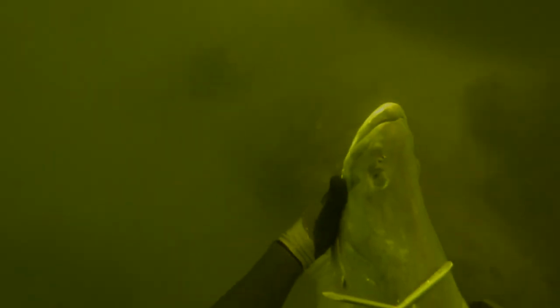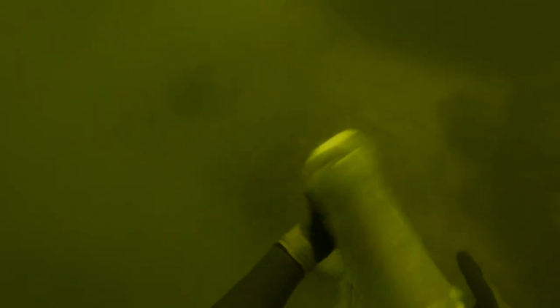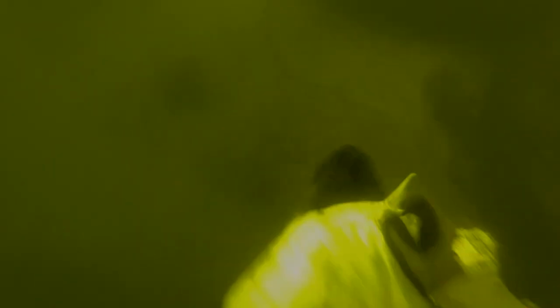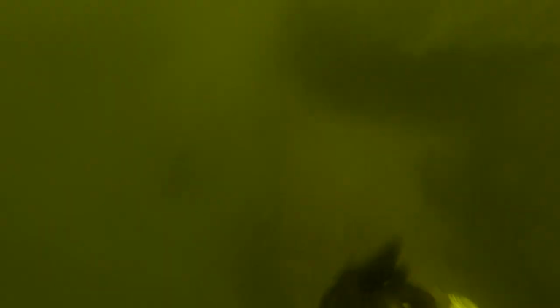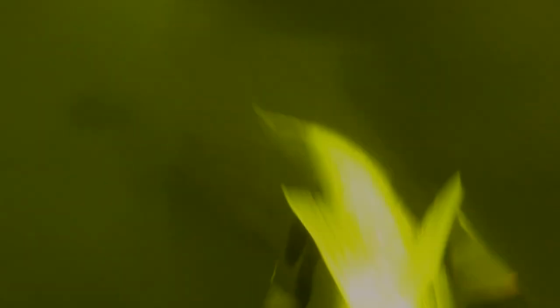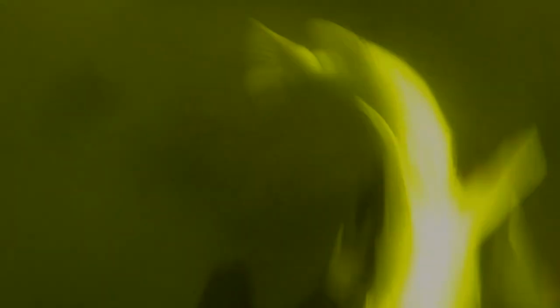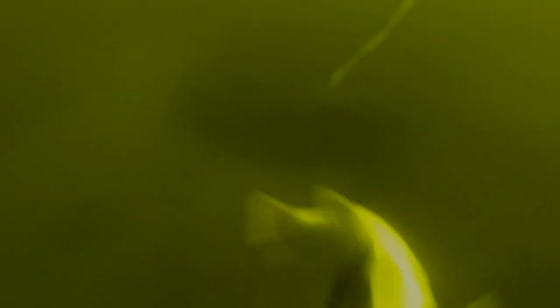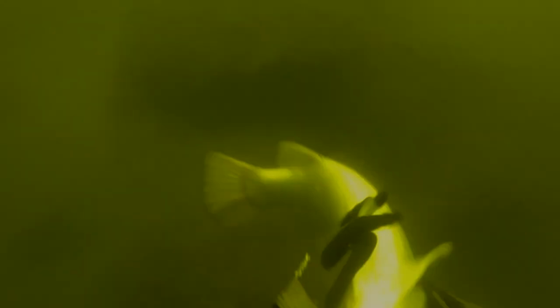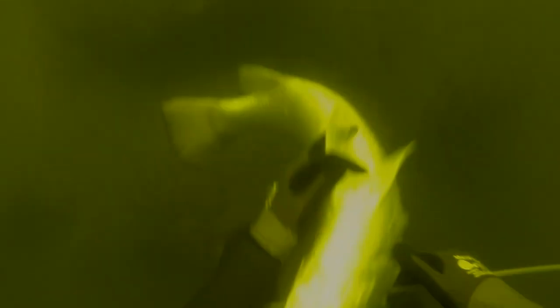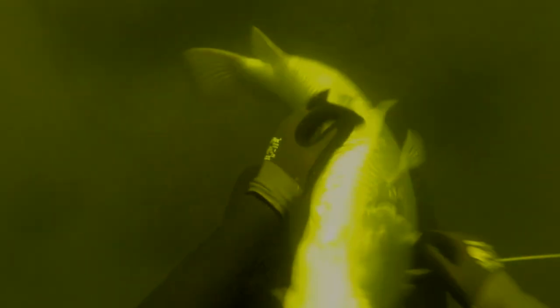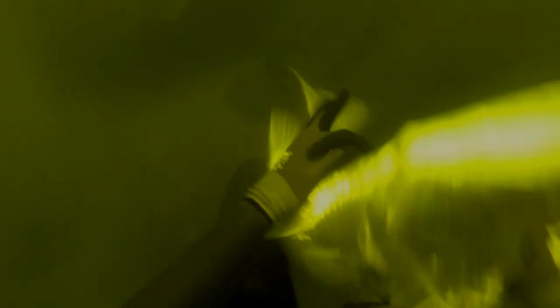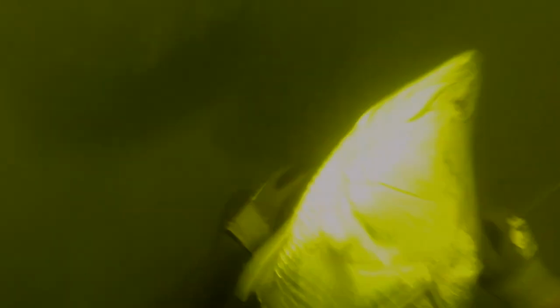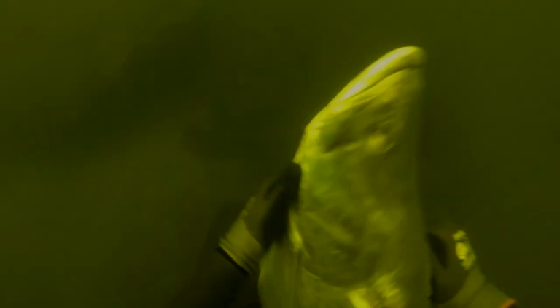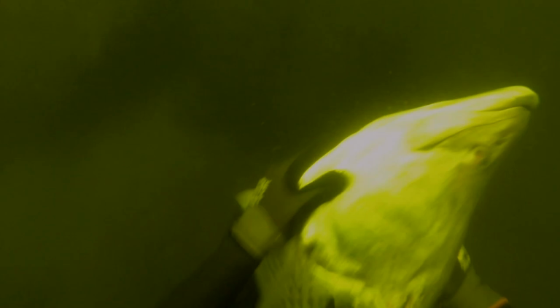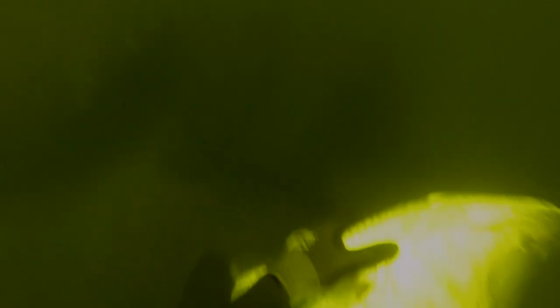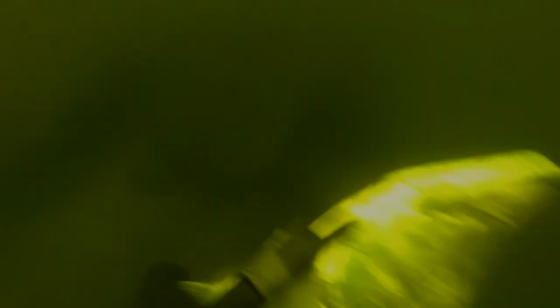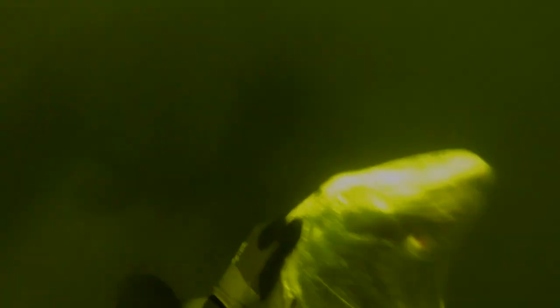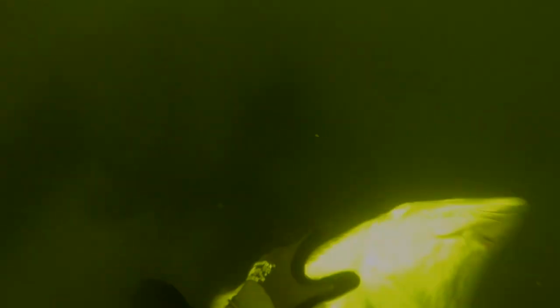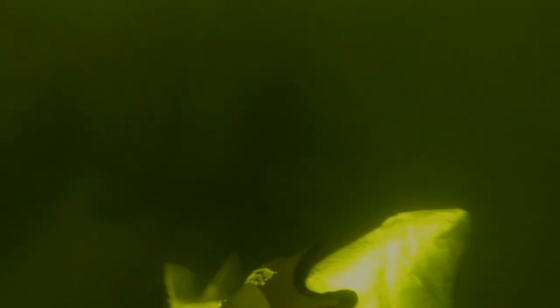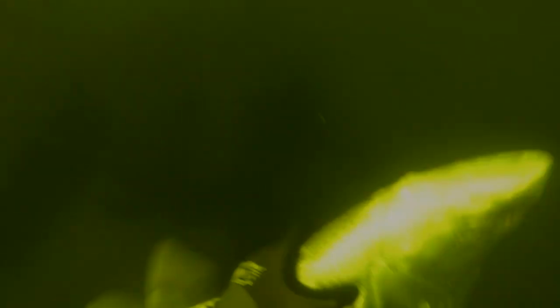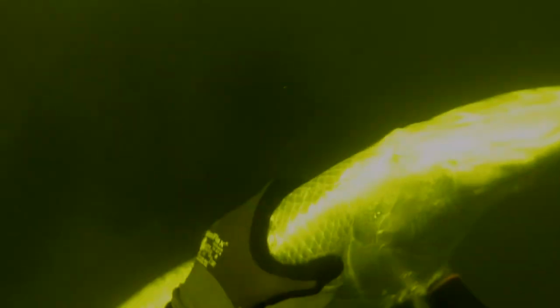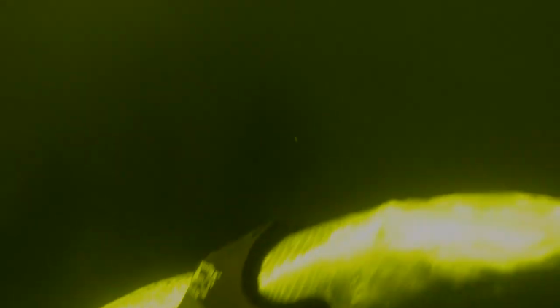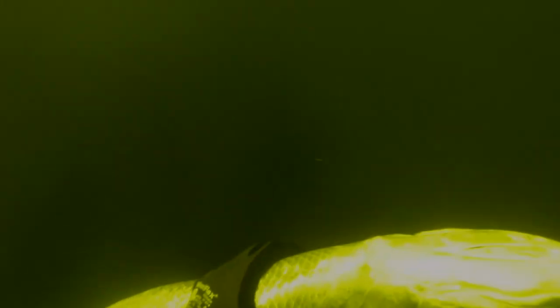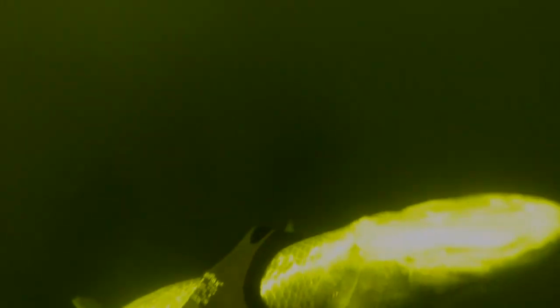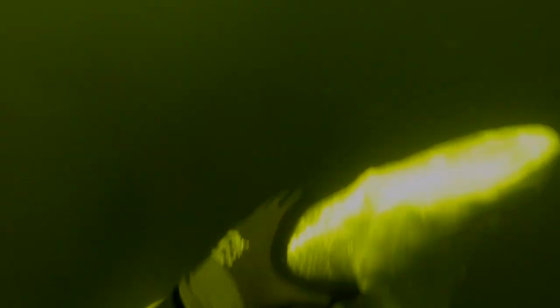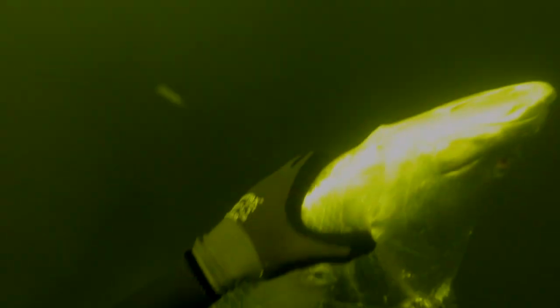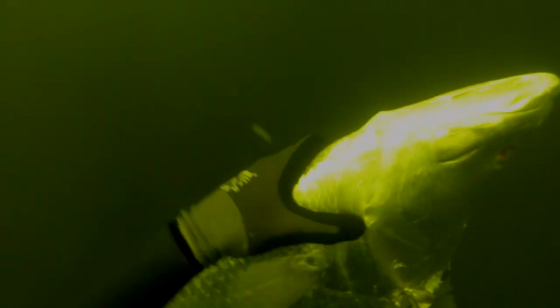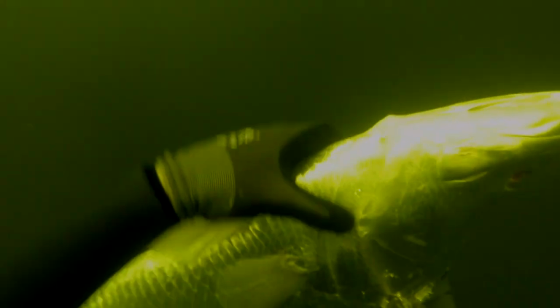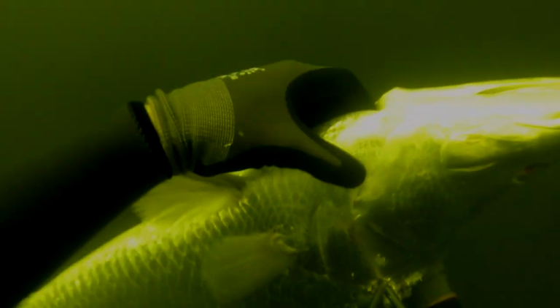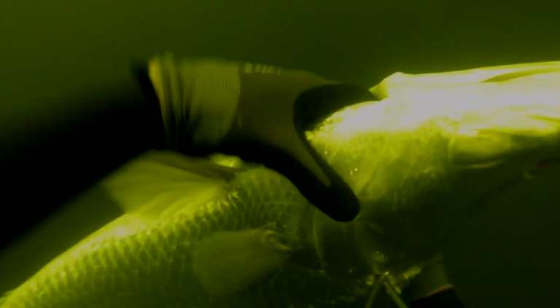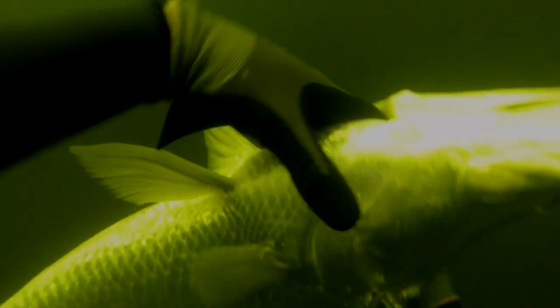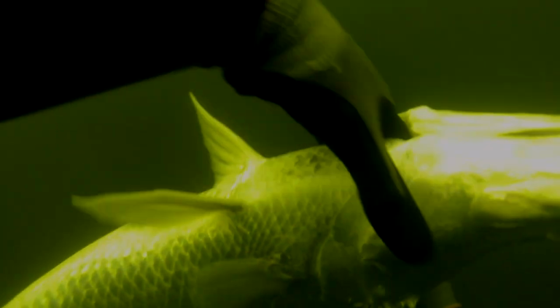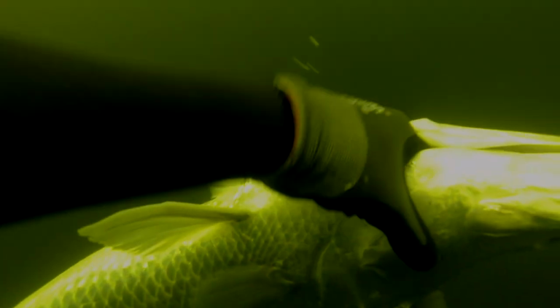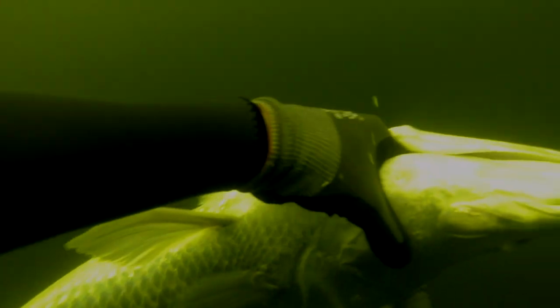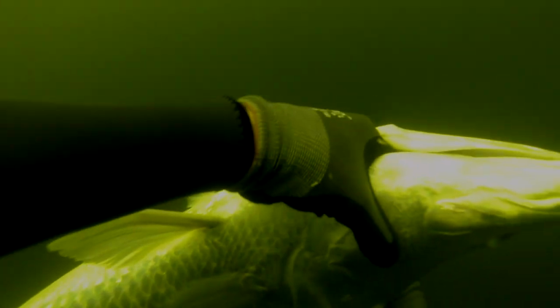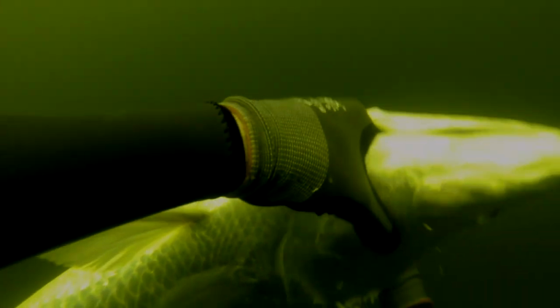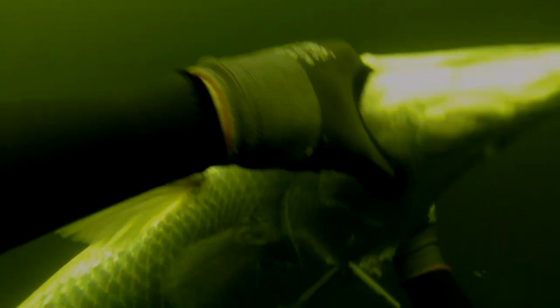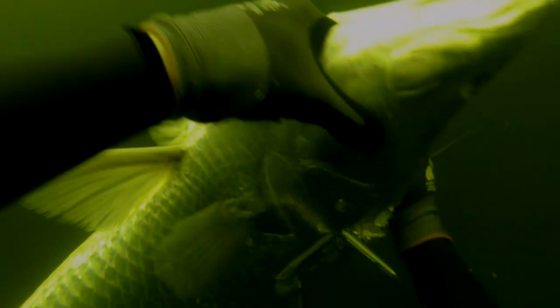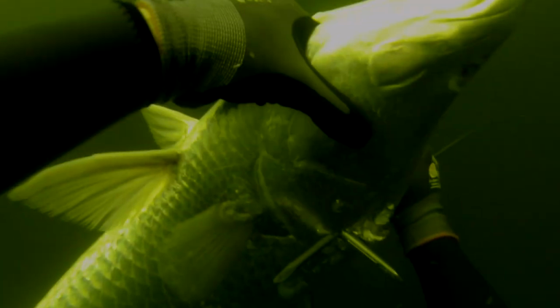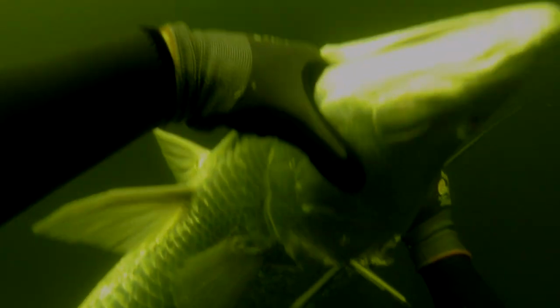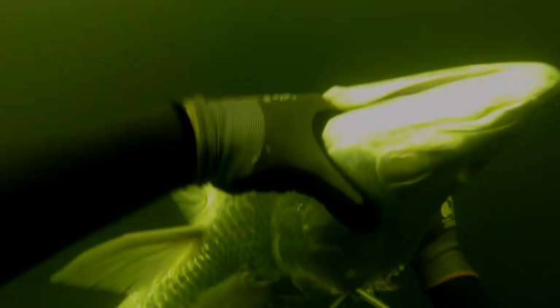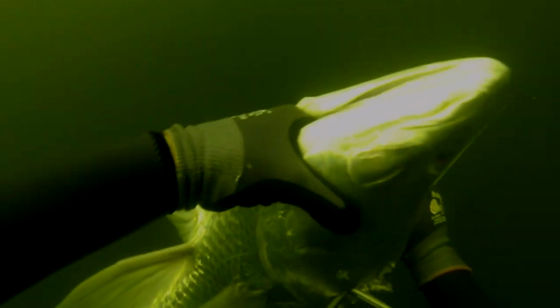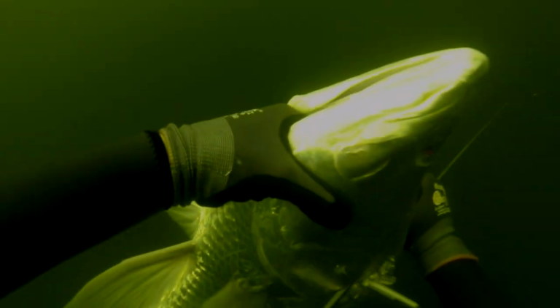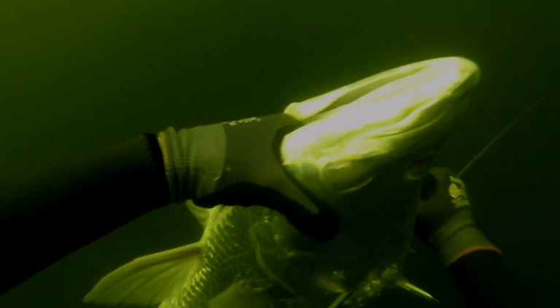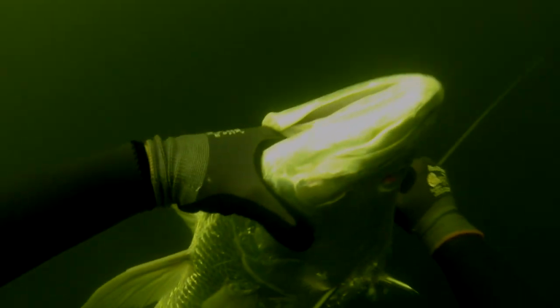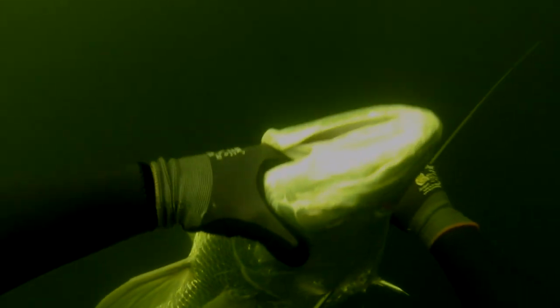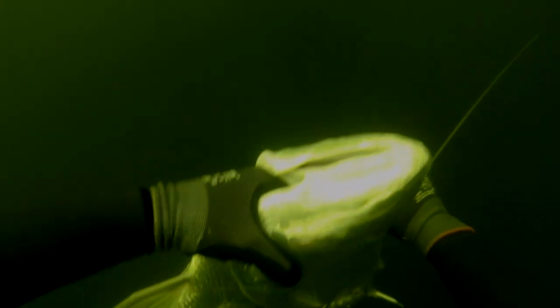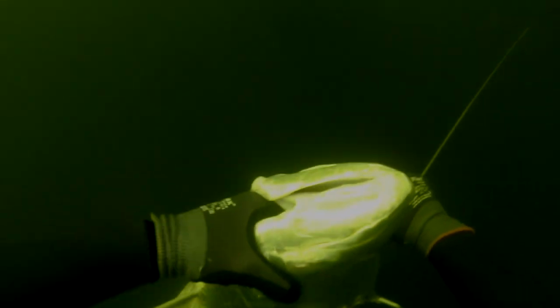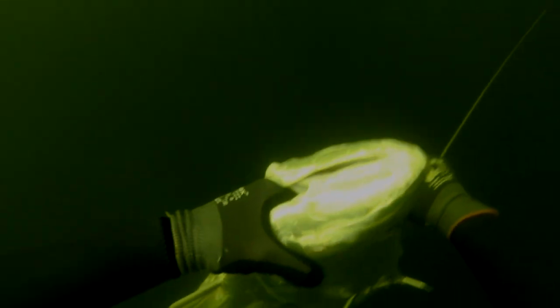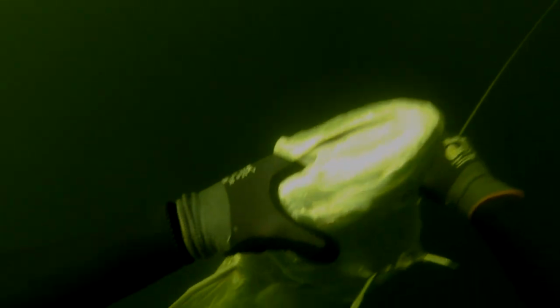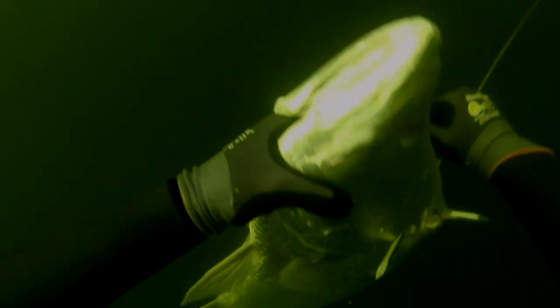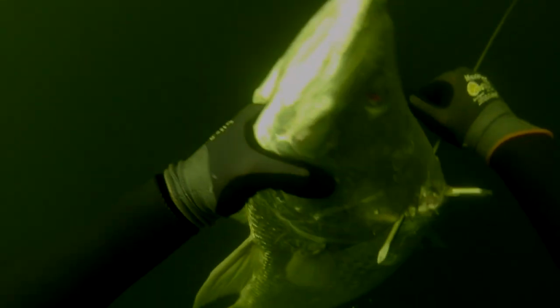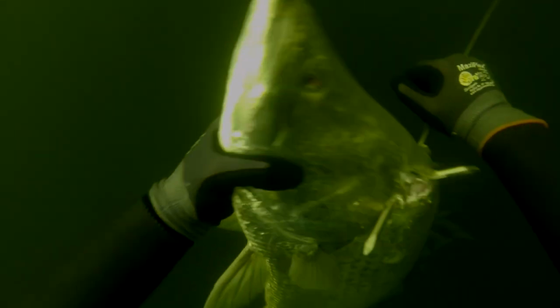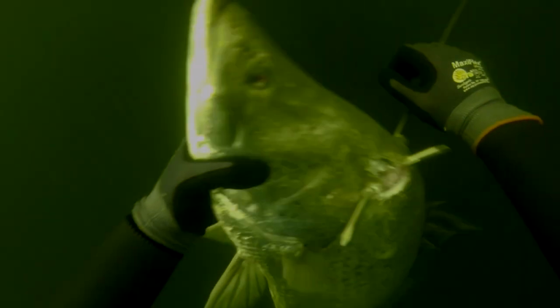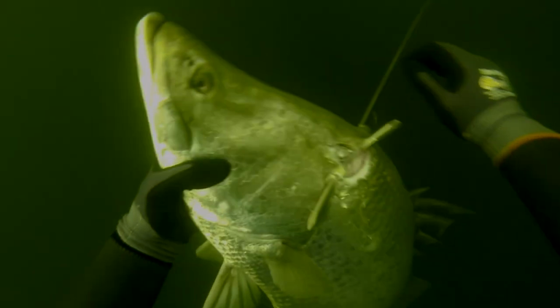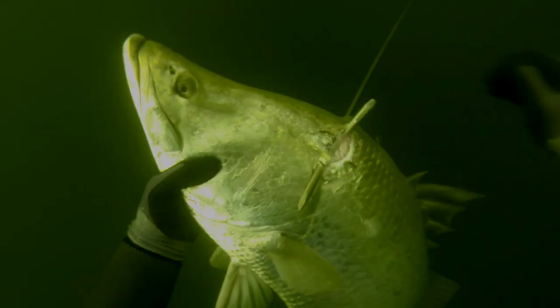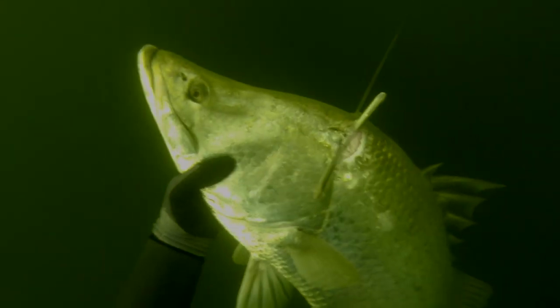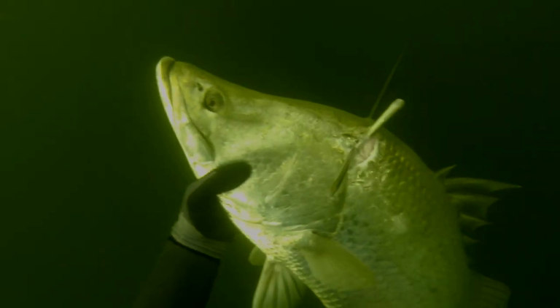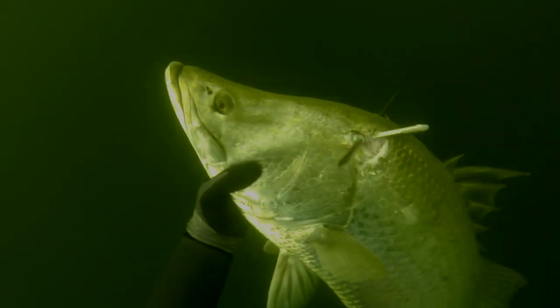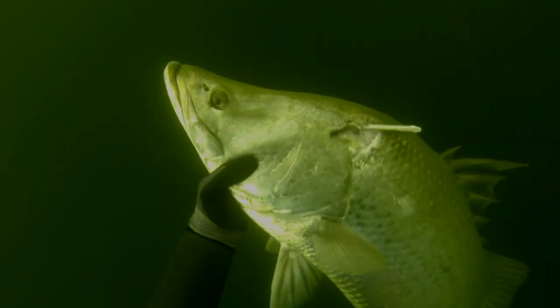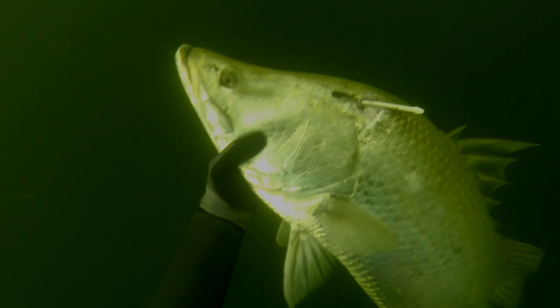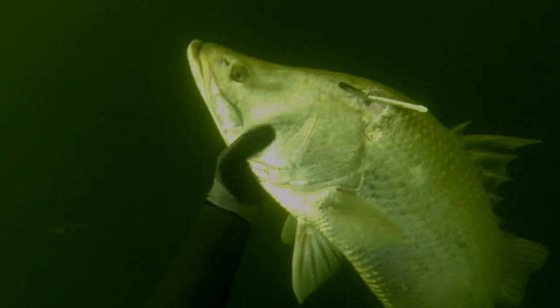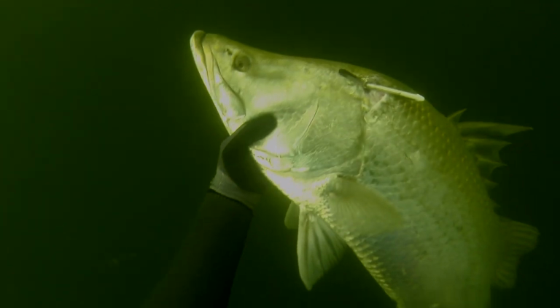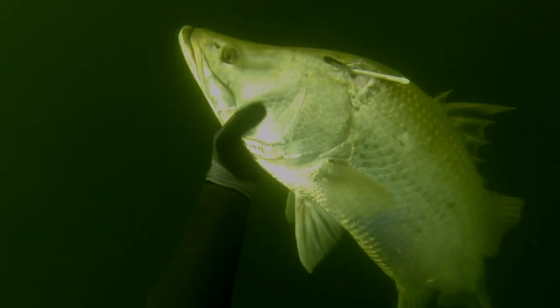Barramundi are renowned for their fighting qualities. I had to get this one under control really quickly so those big nasty head shakes didn't dislodge my spear.